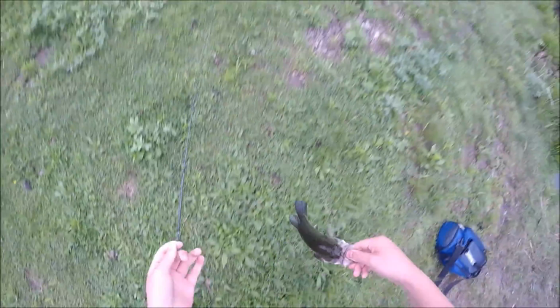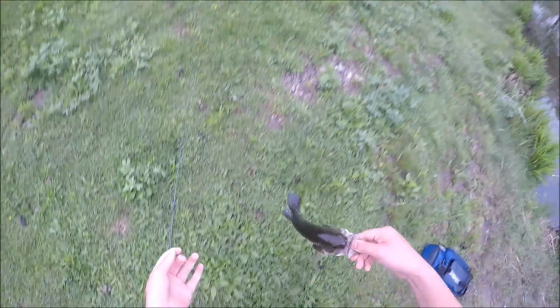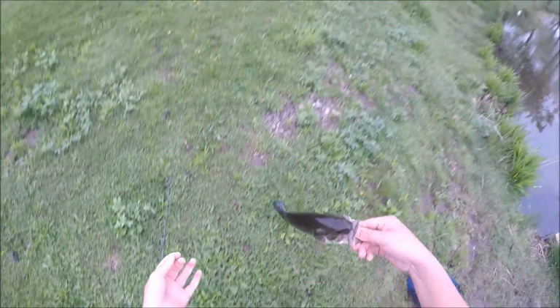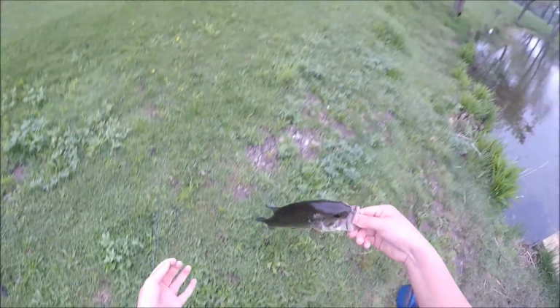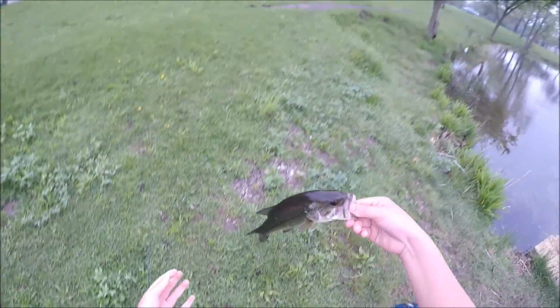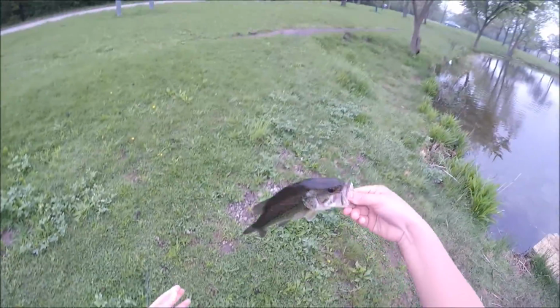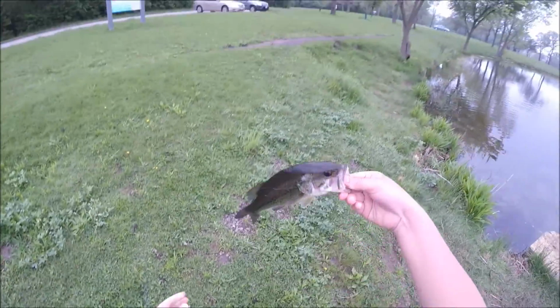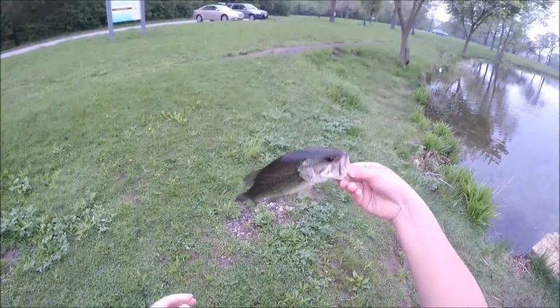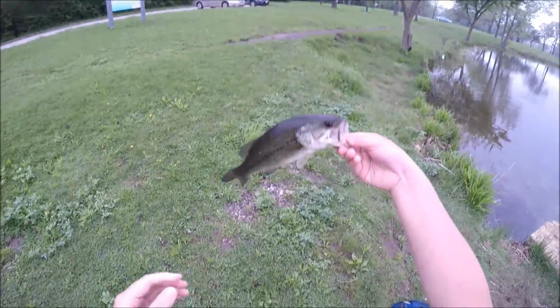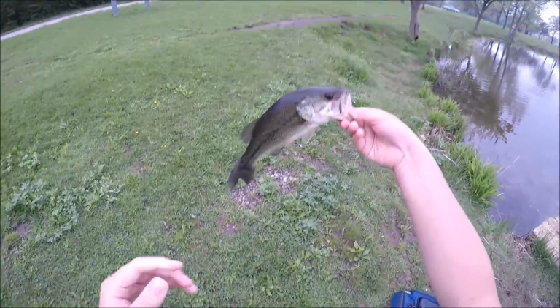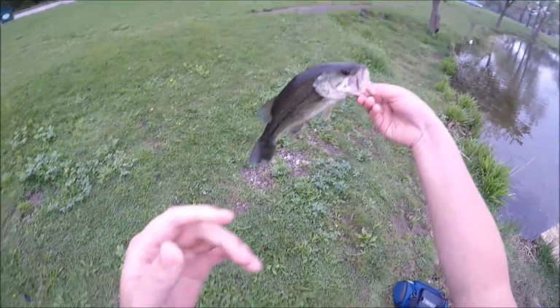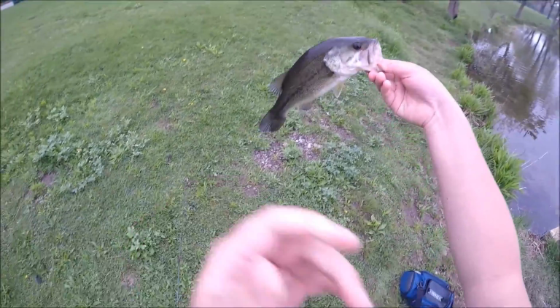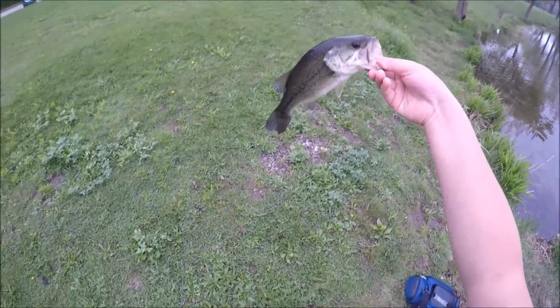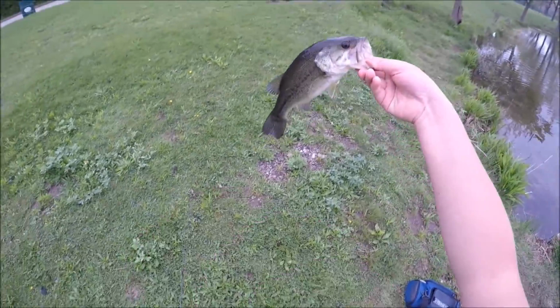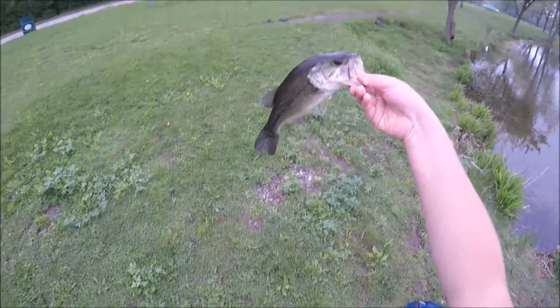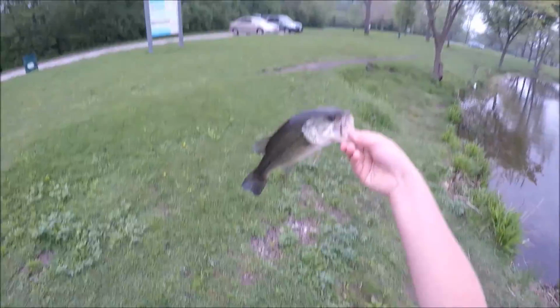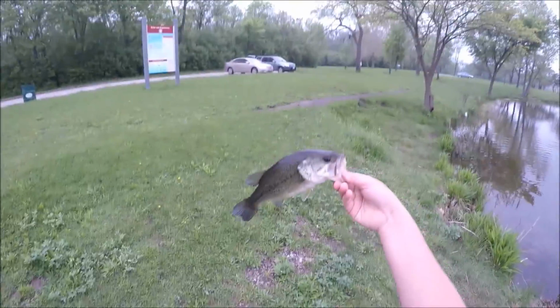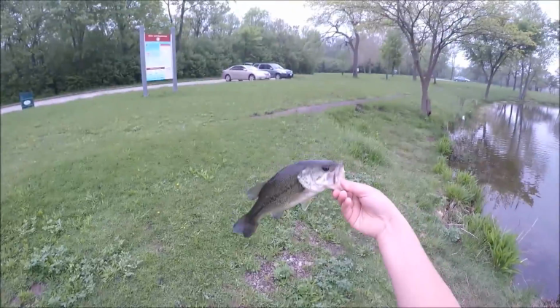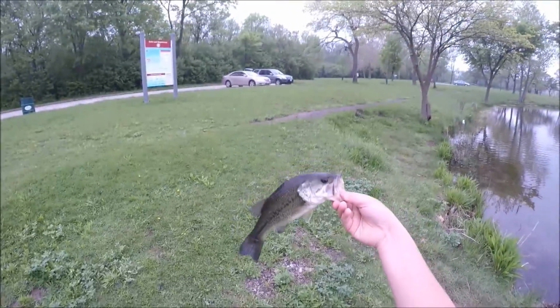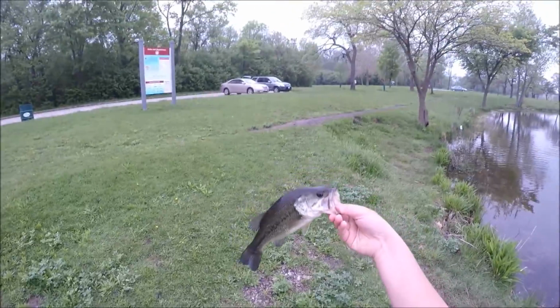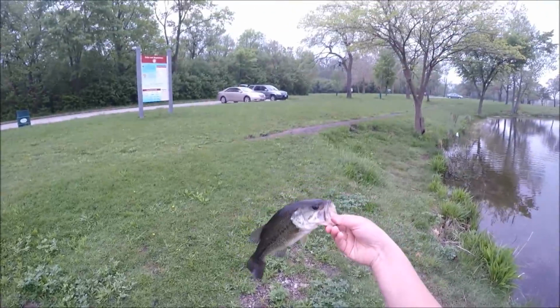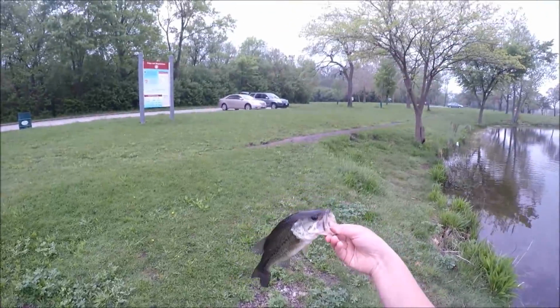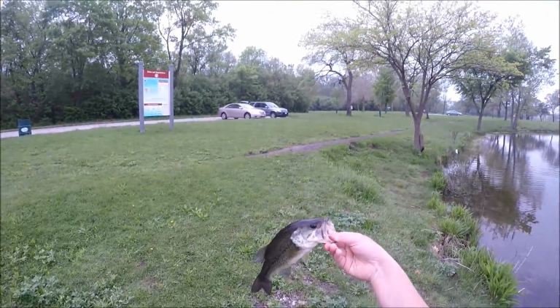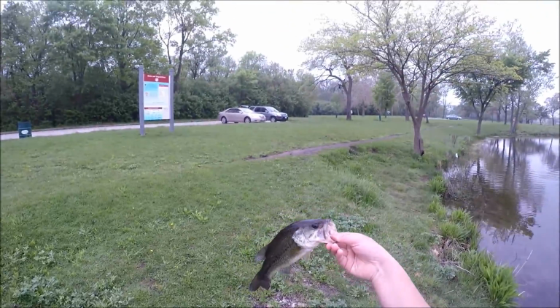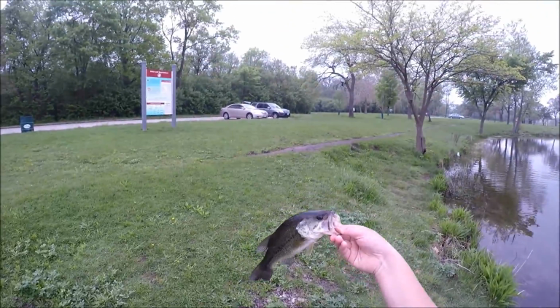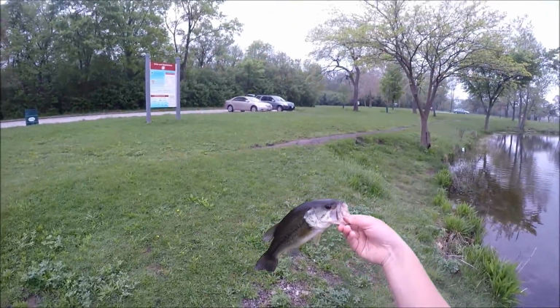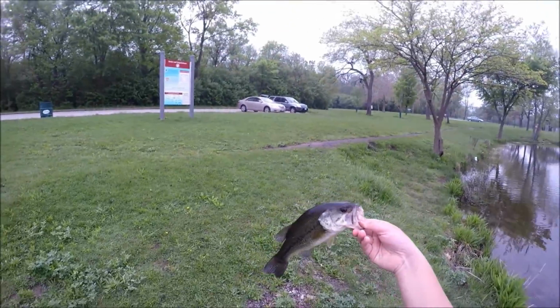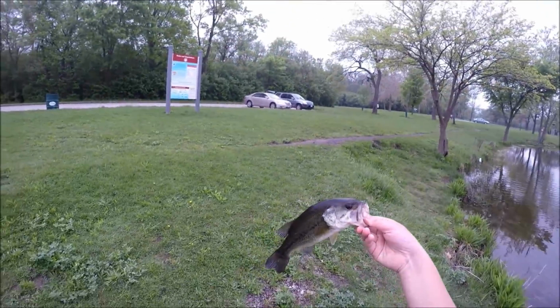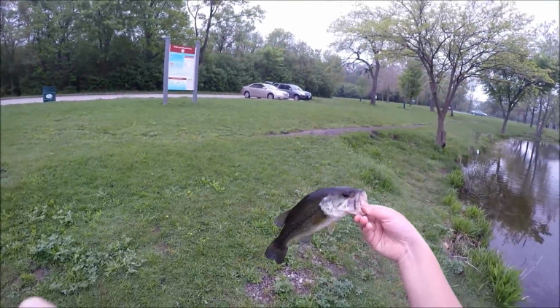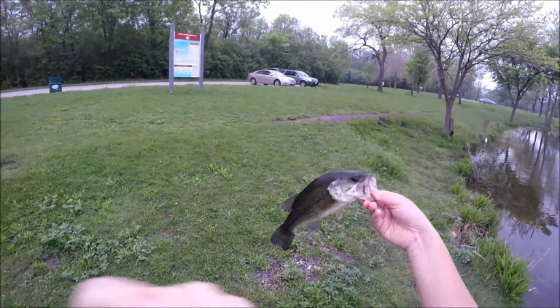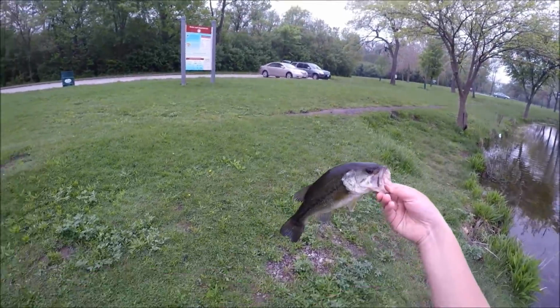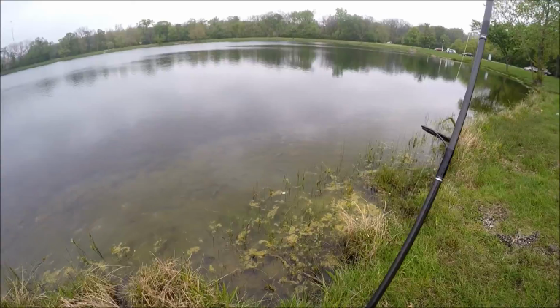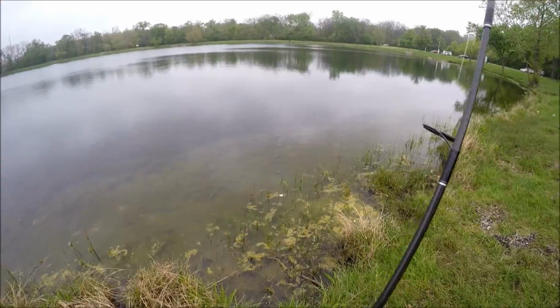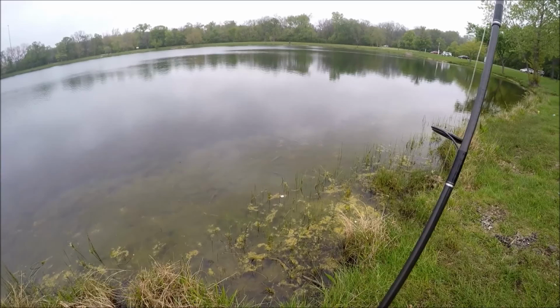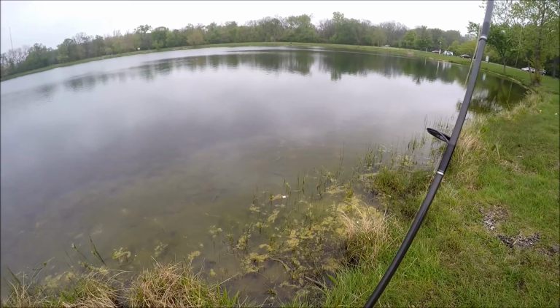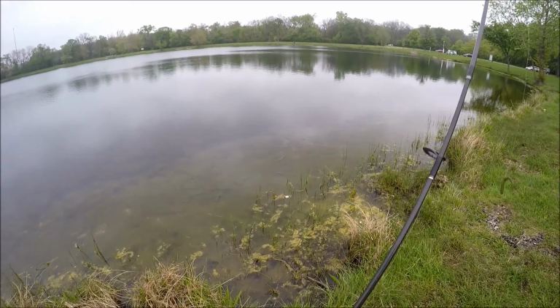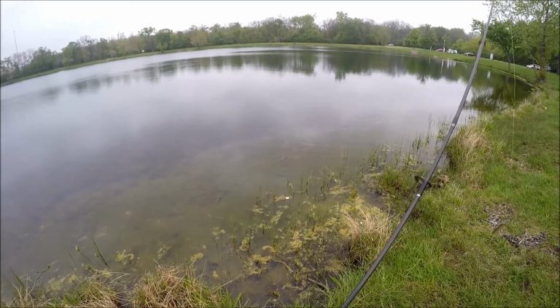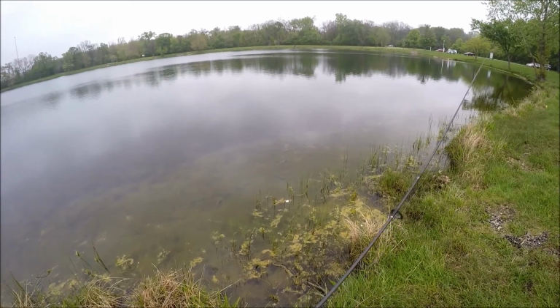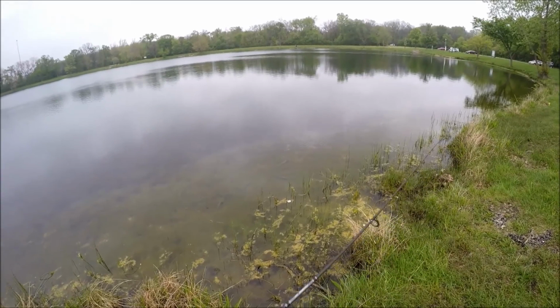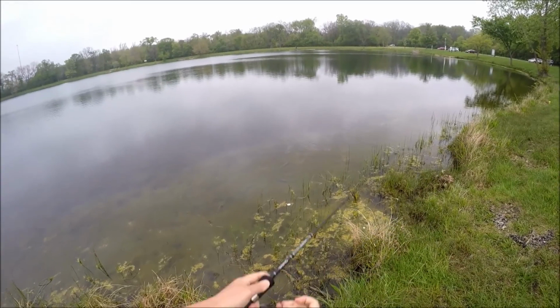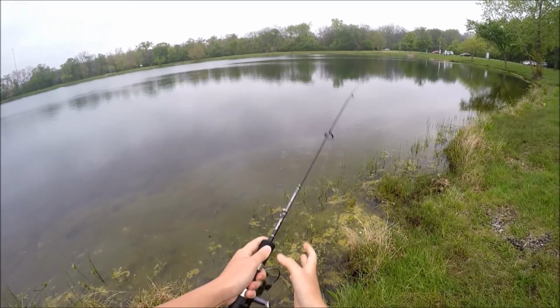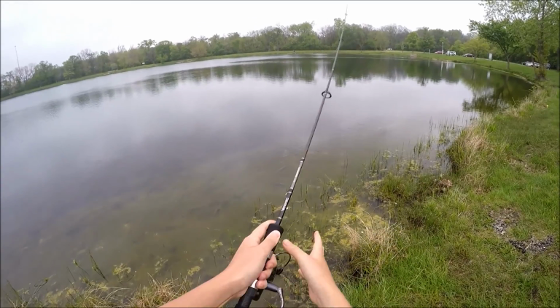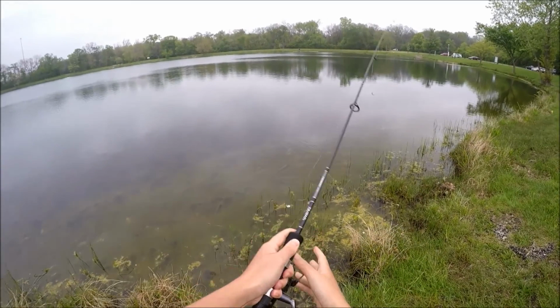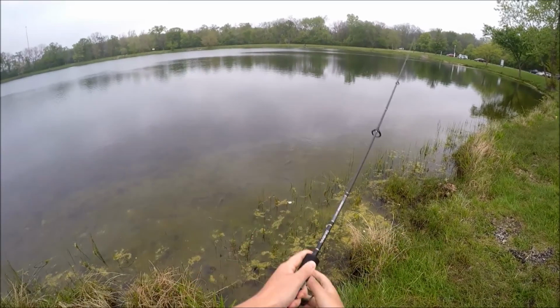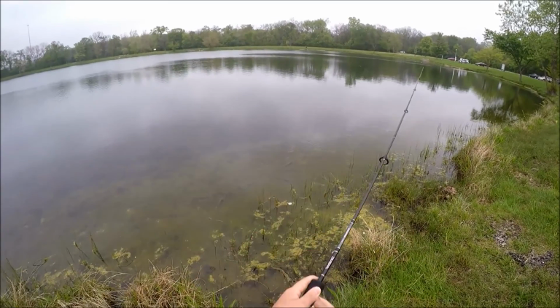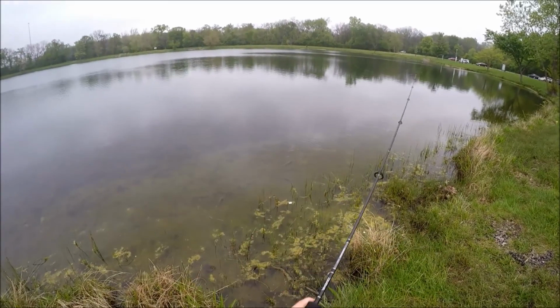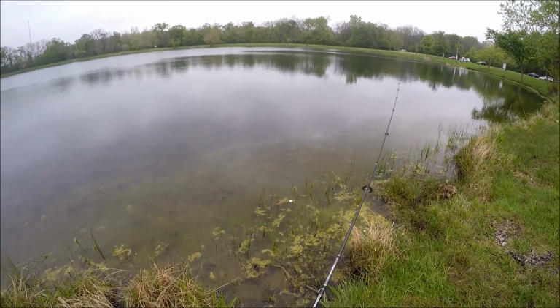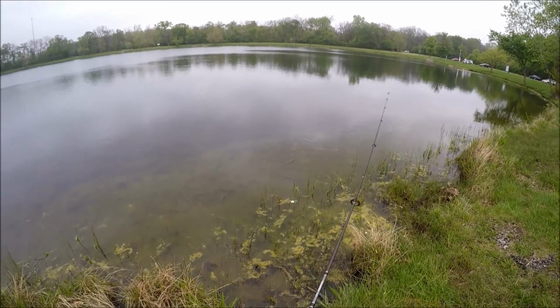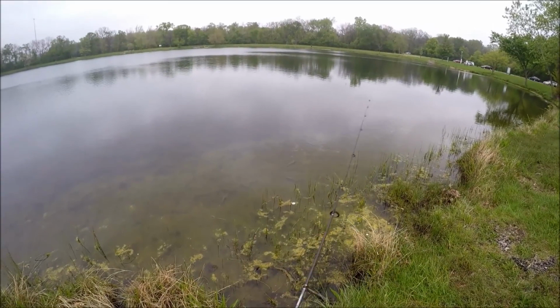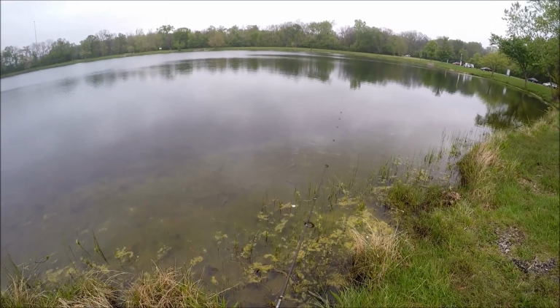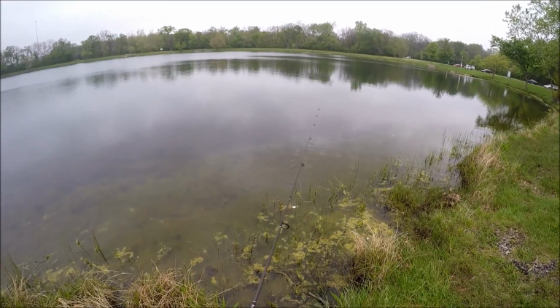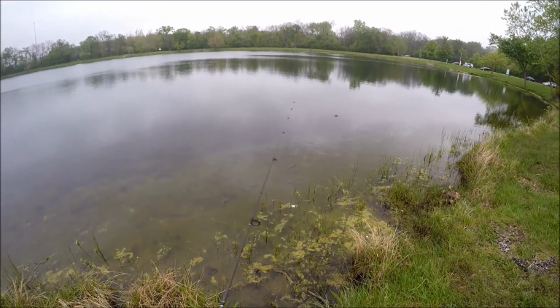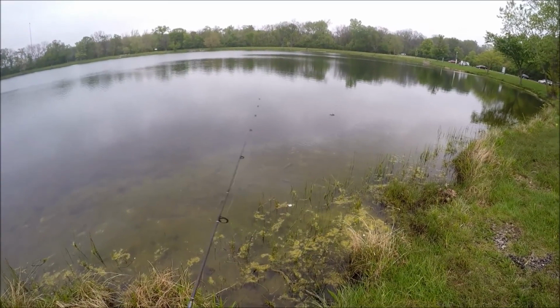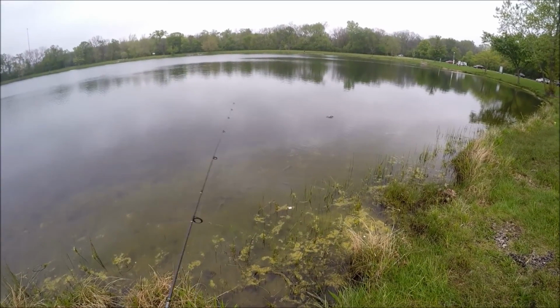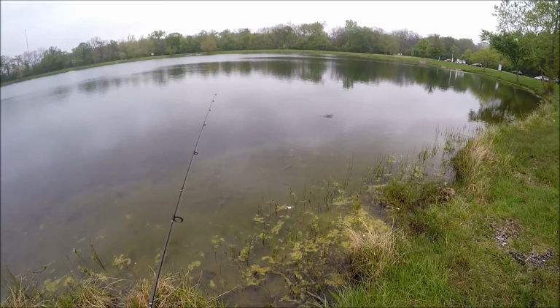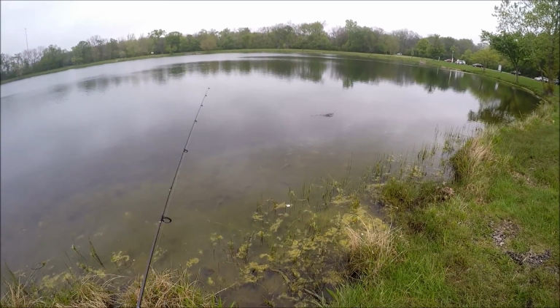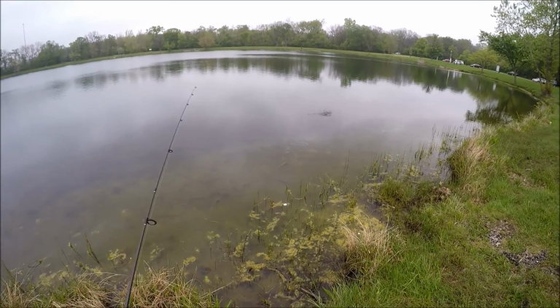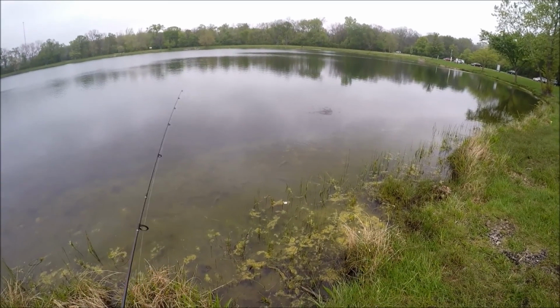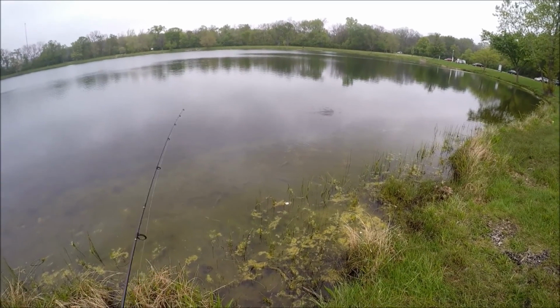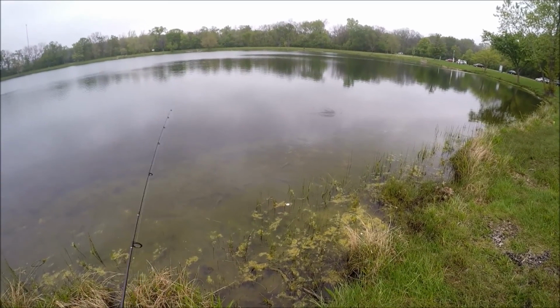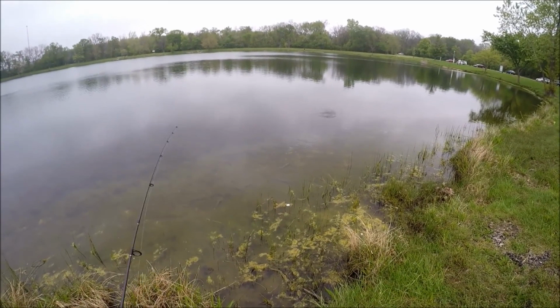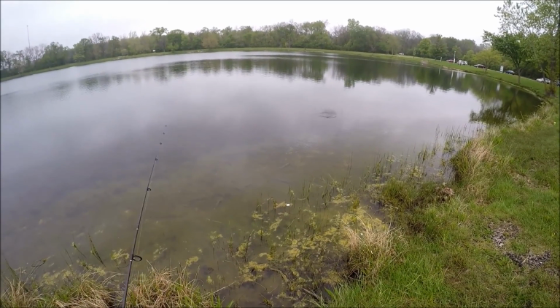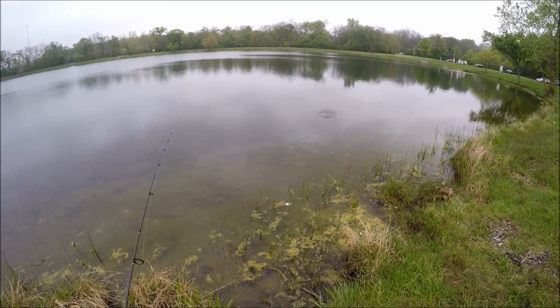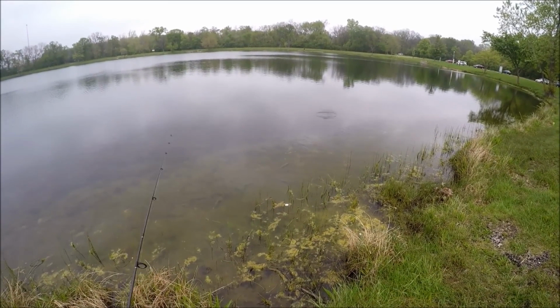Okay. Probably a female. There's a pretty decent fish right there.